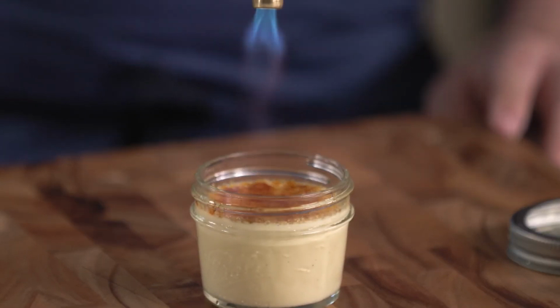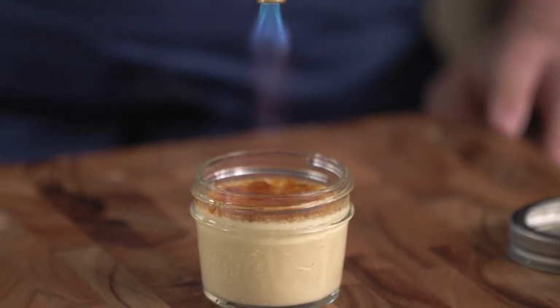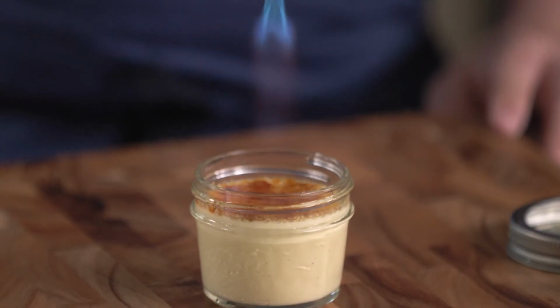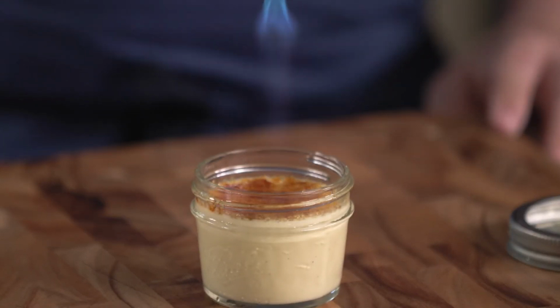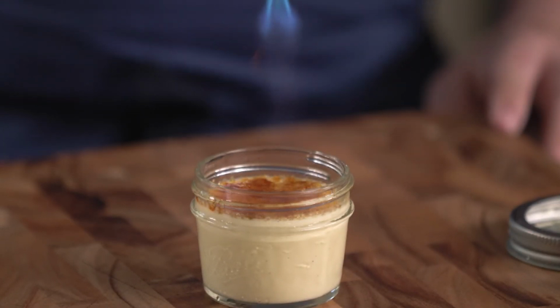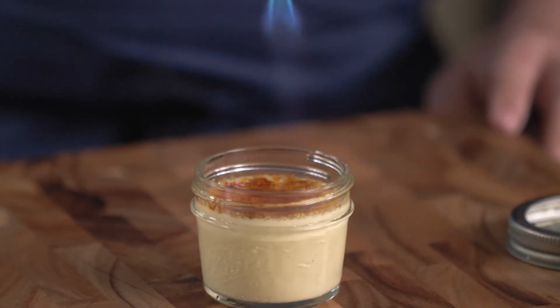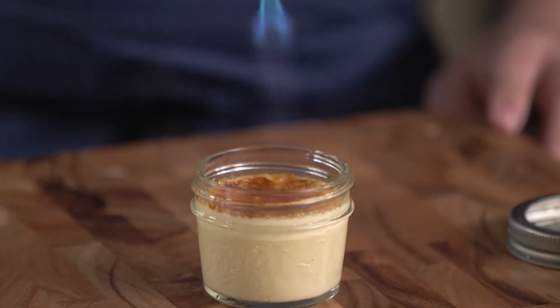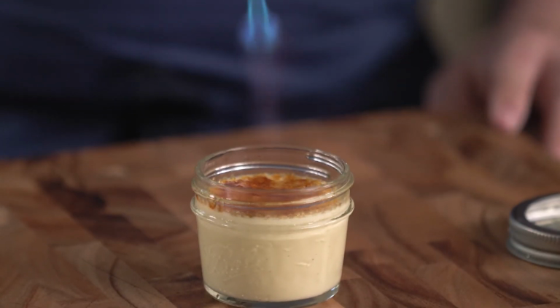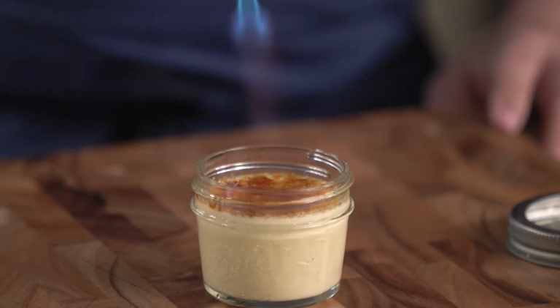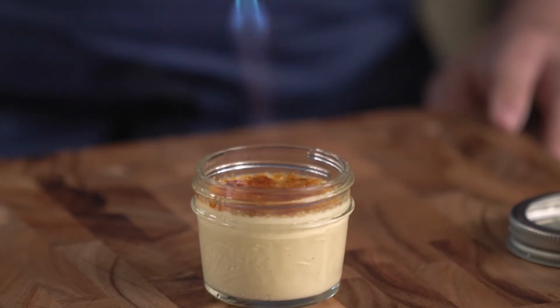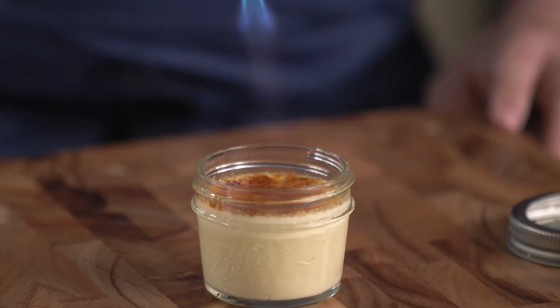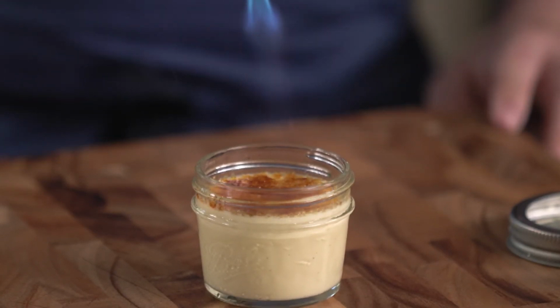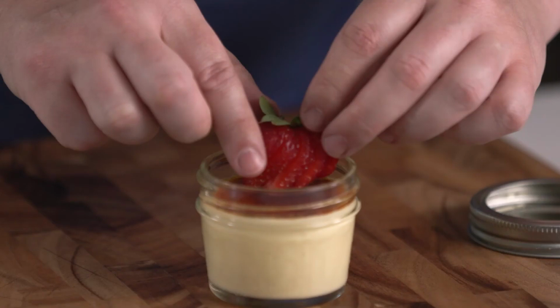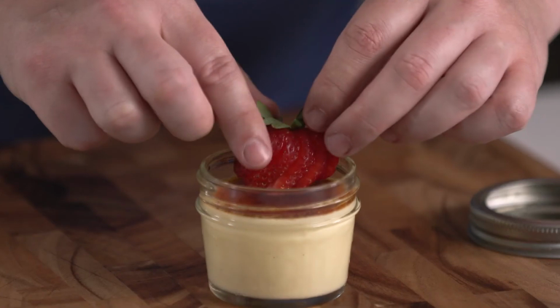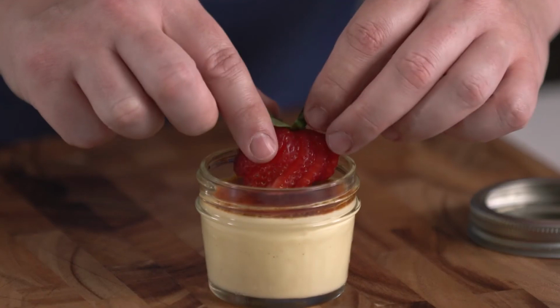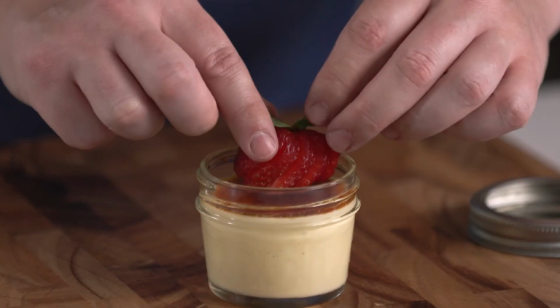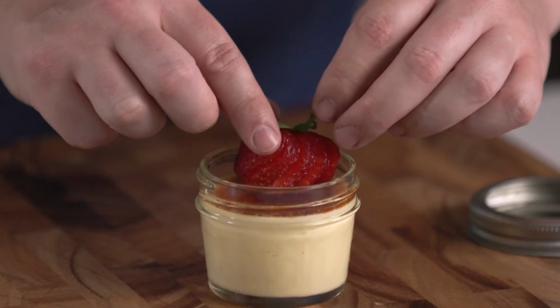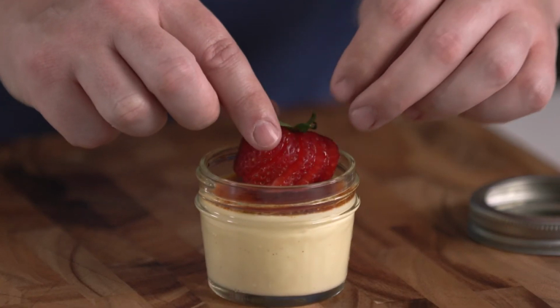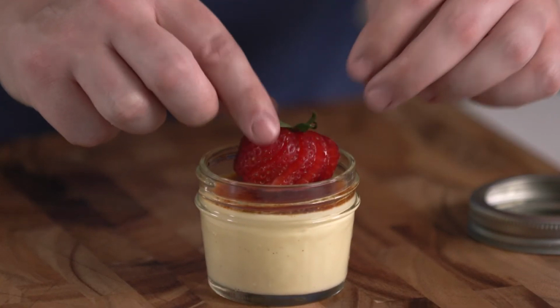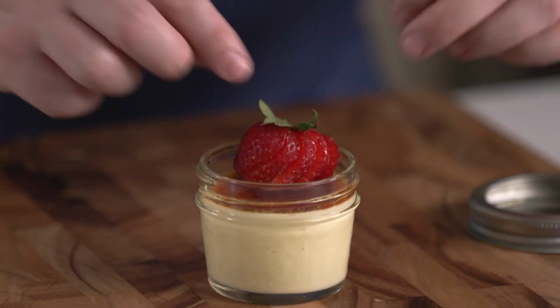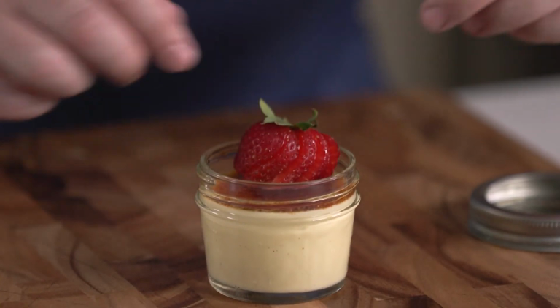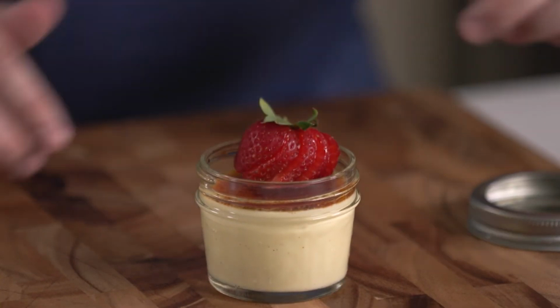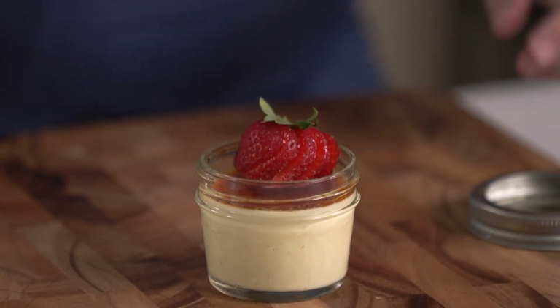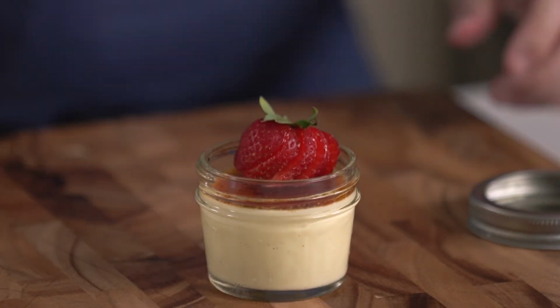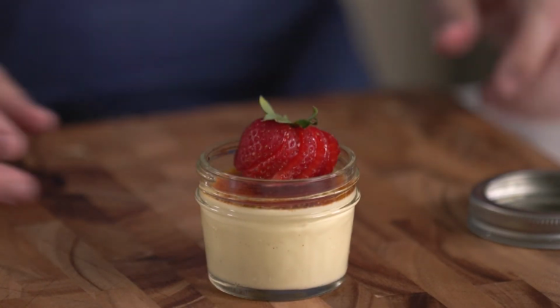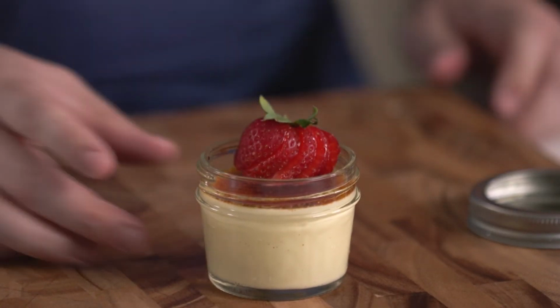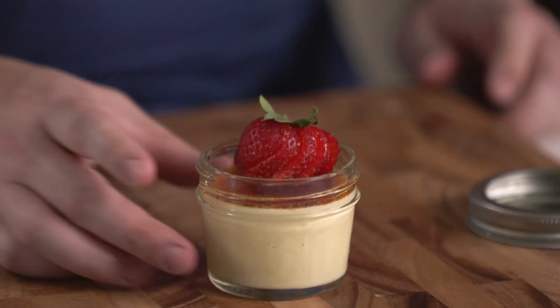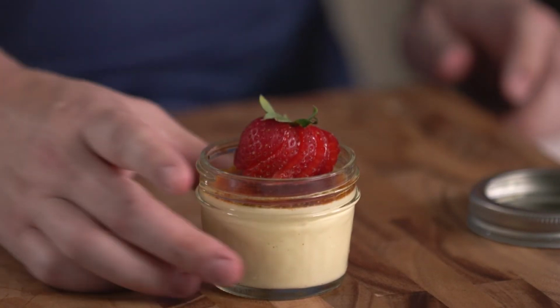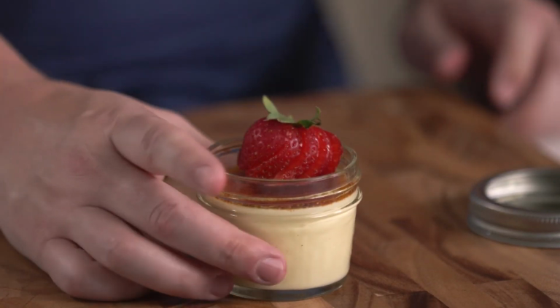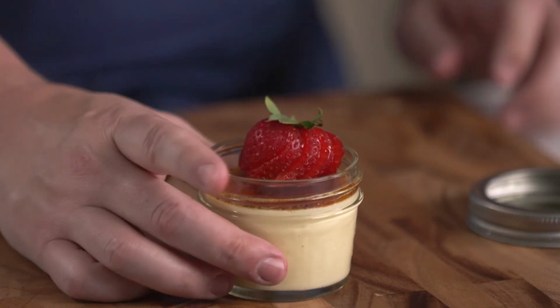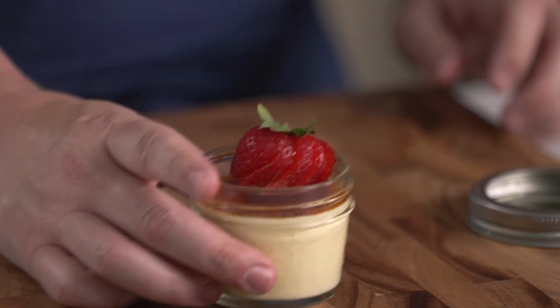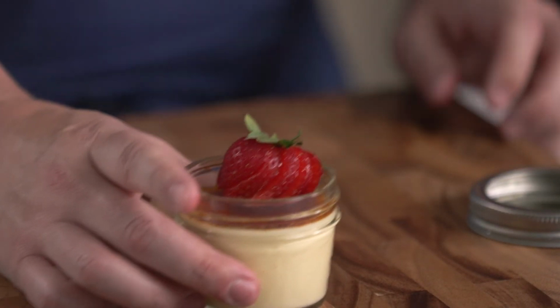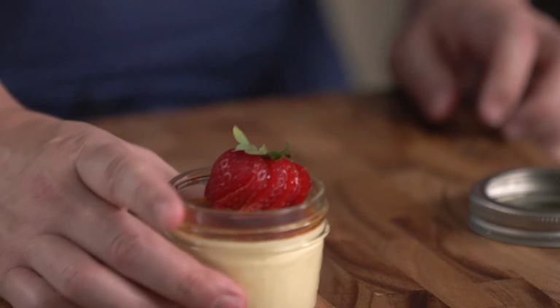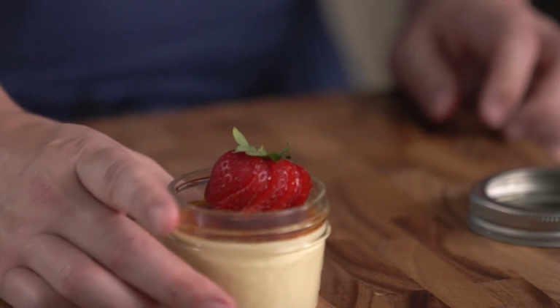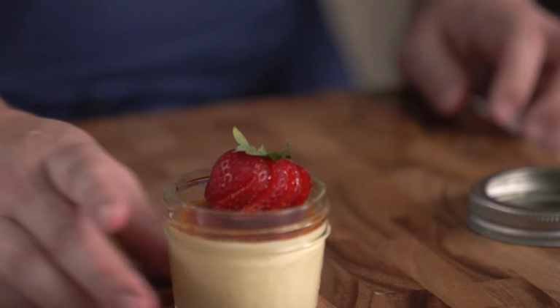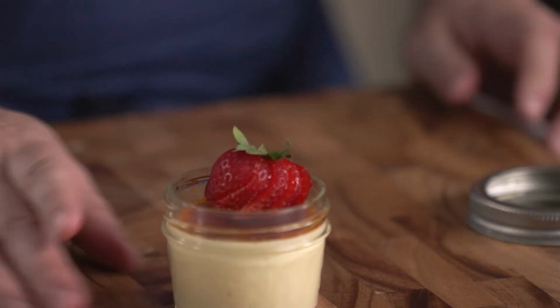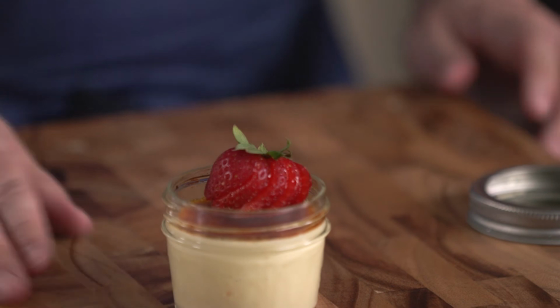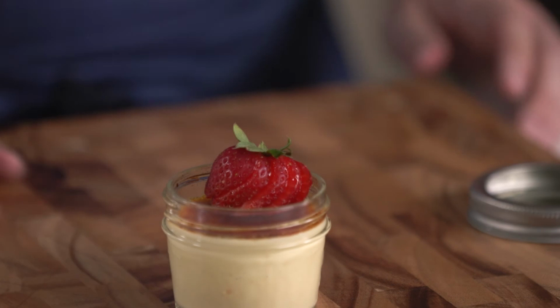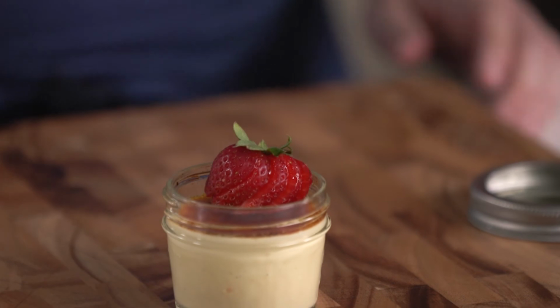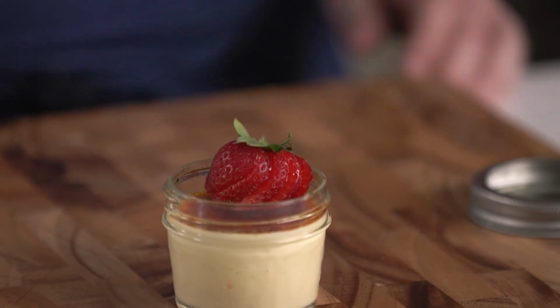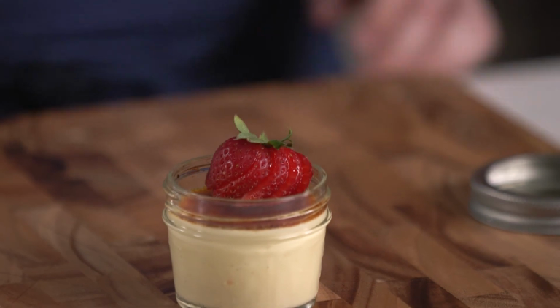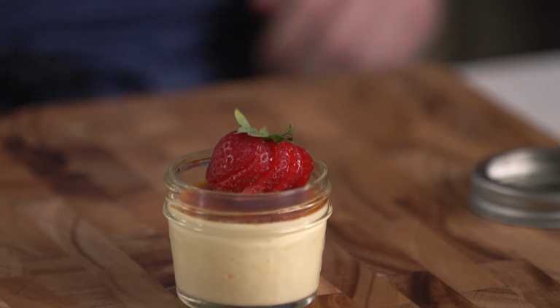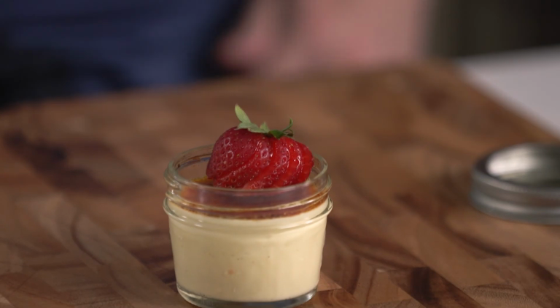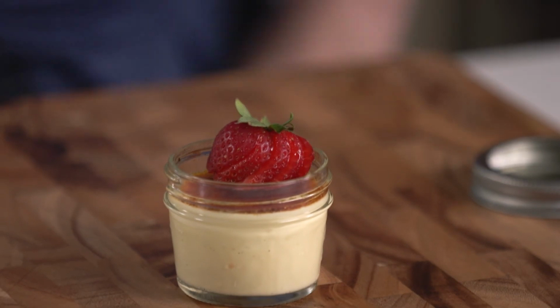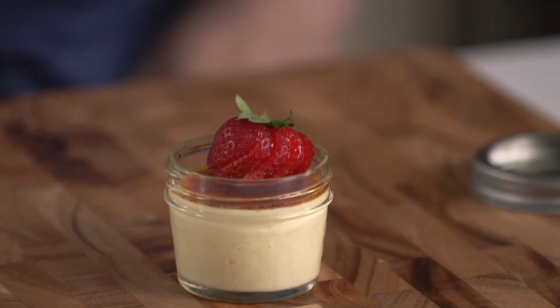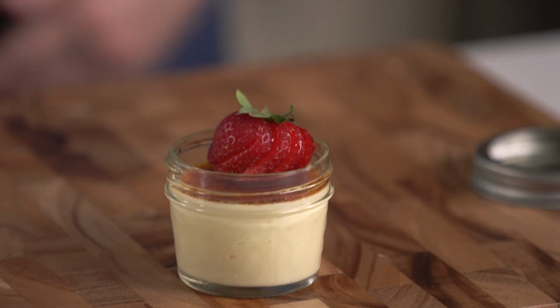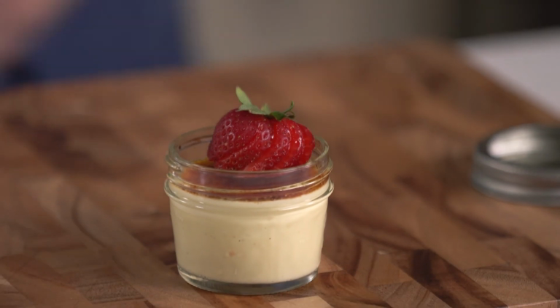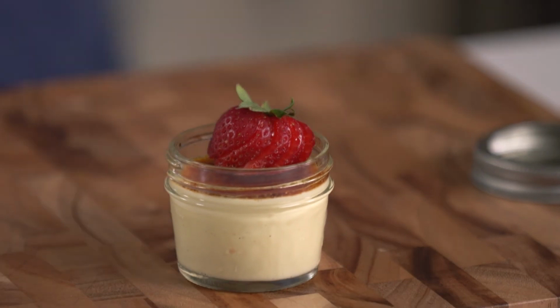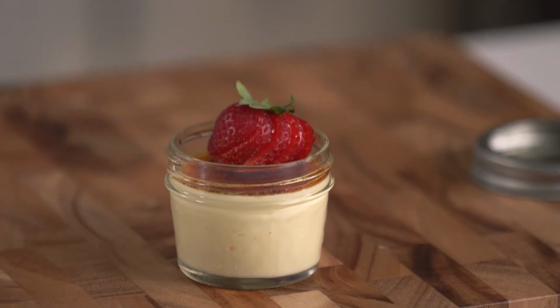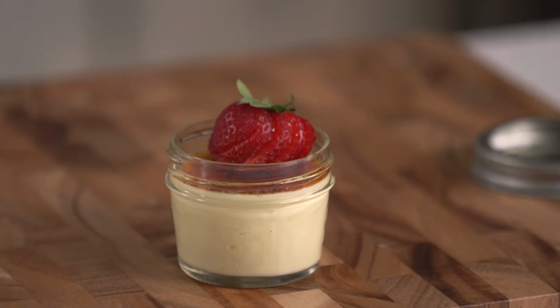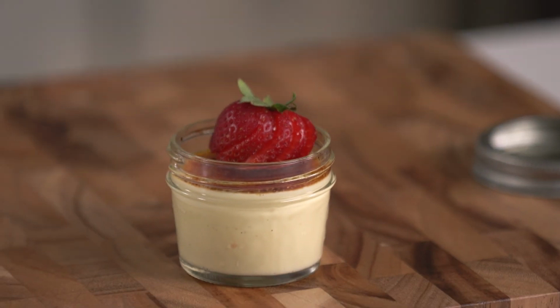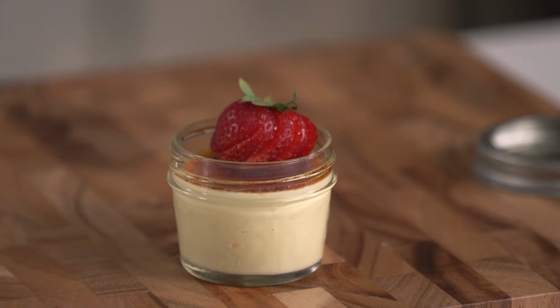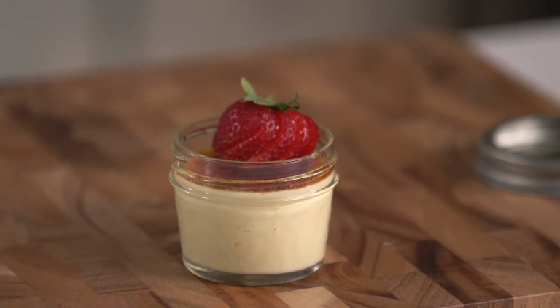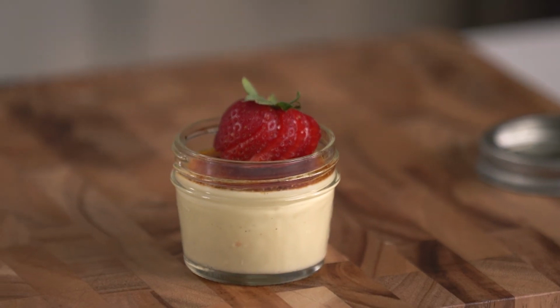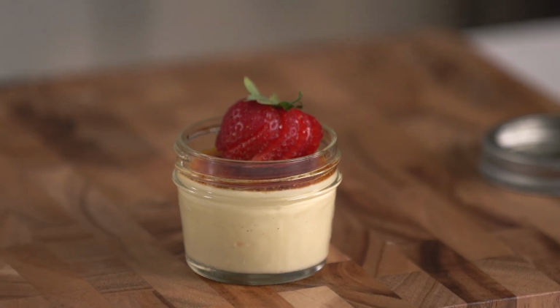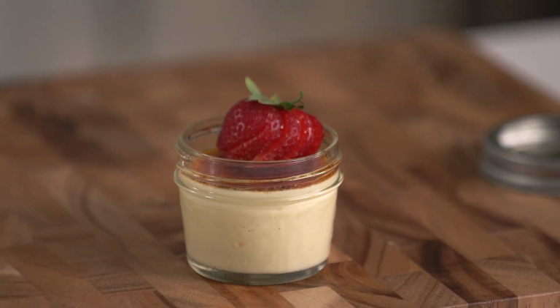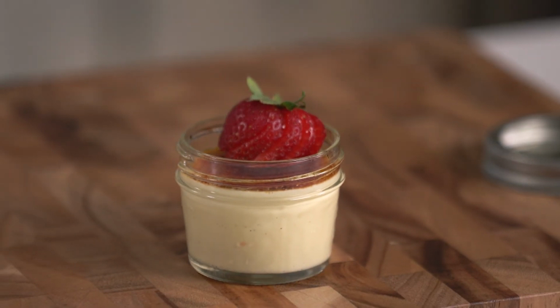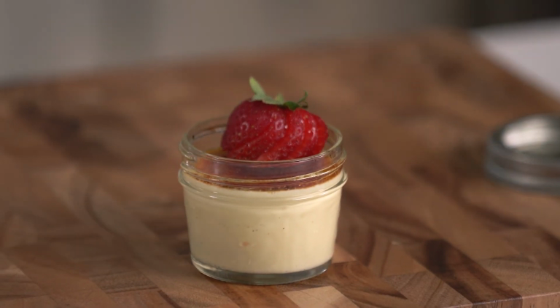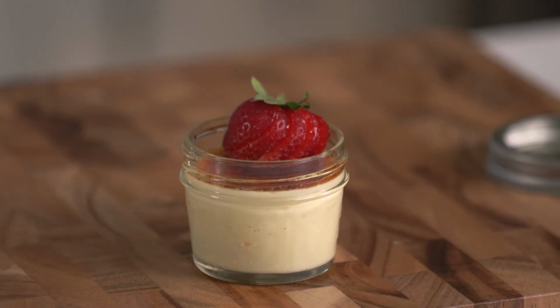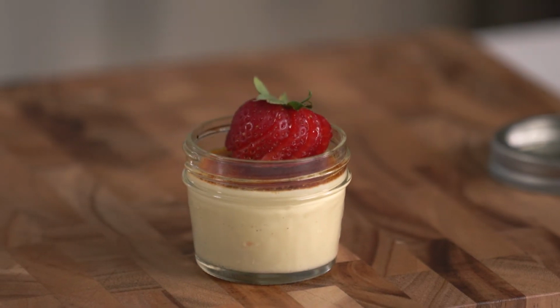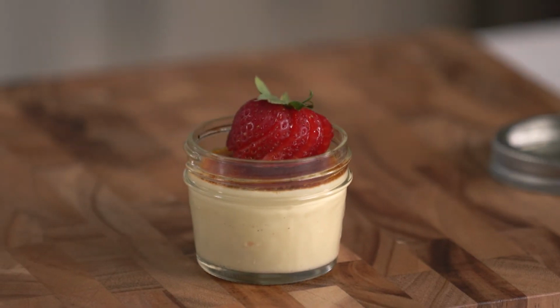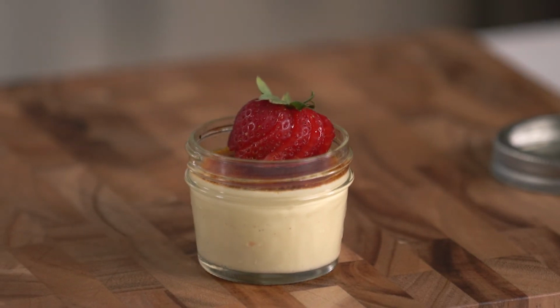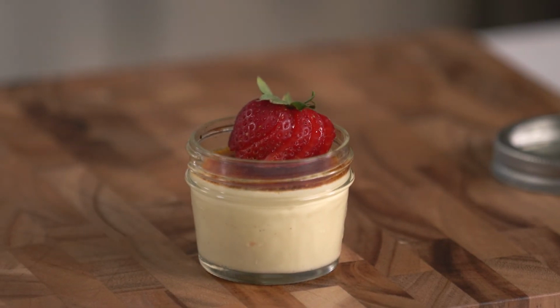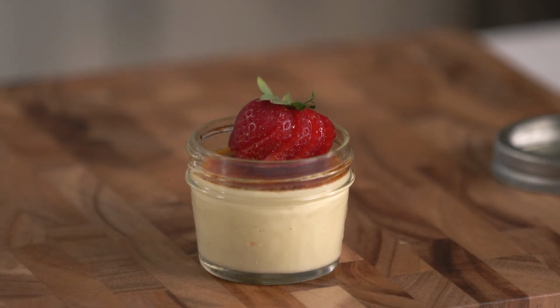When it comes time to serve, I like to top it with a strawberry just for some color, but you're guaranteed to impress your guests every single time.